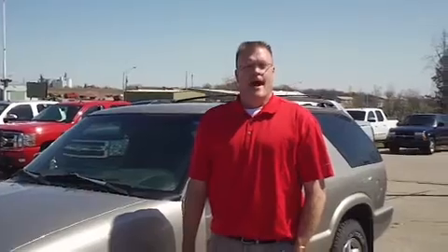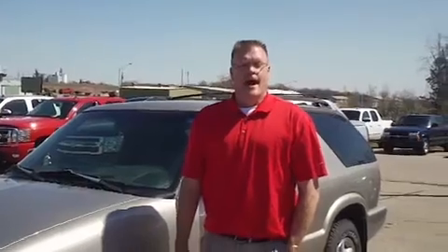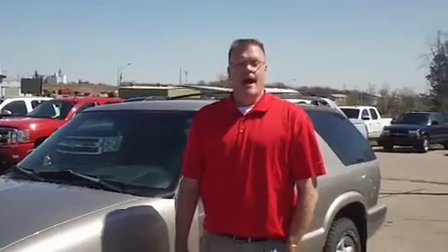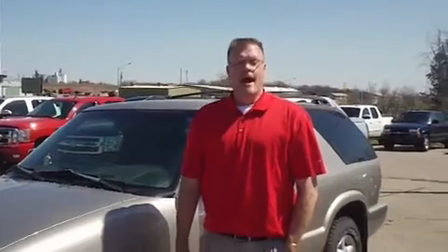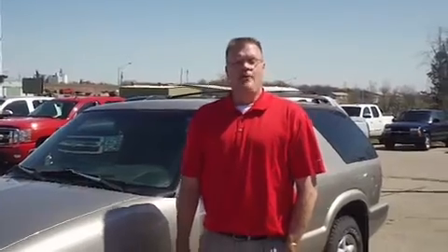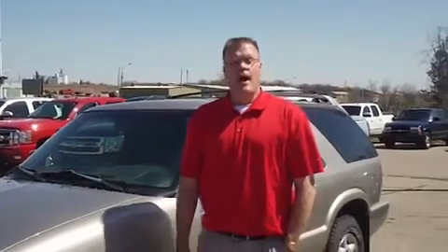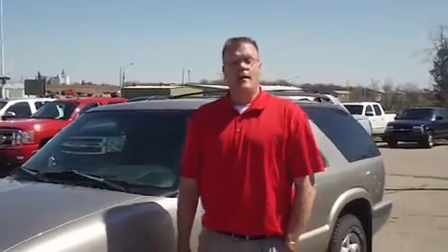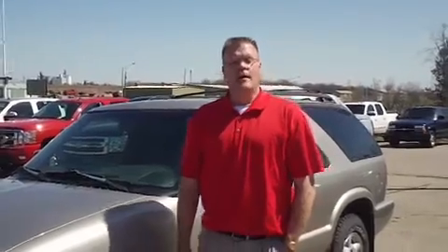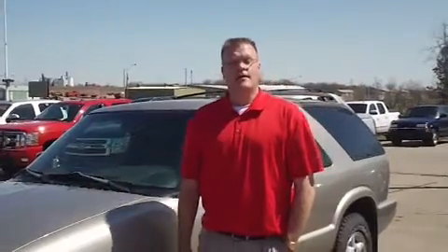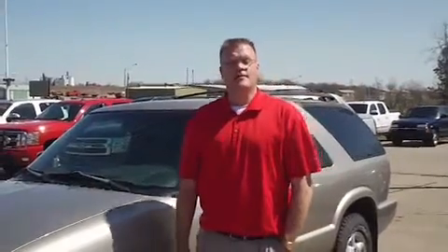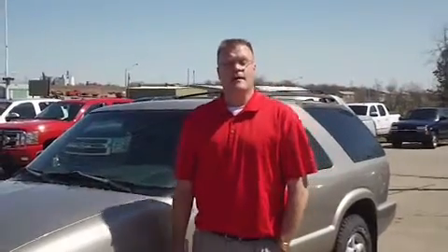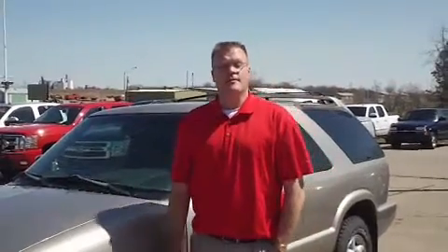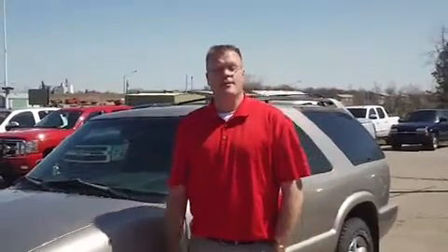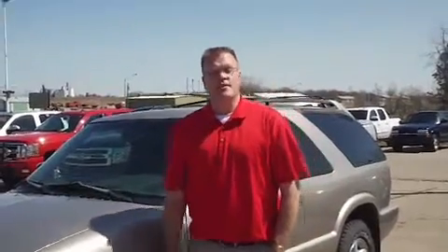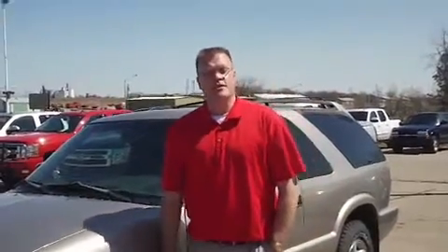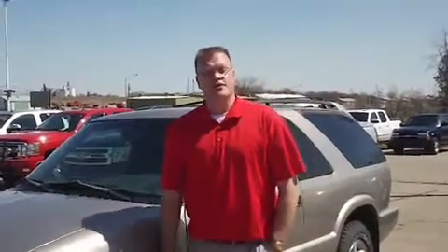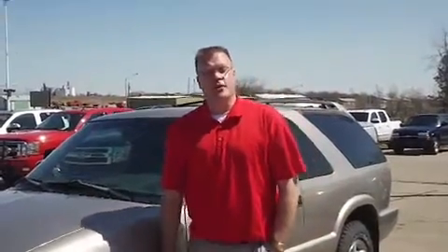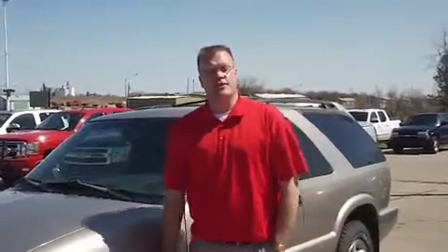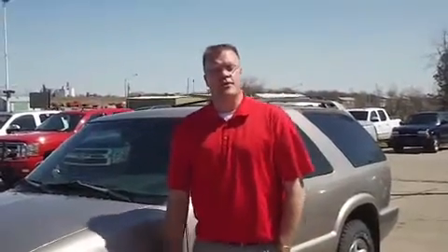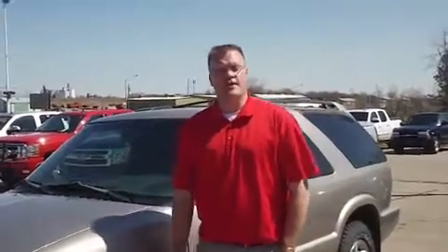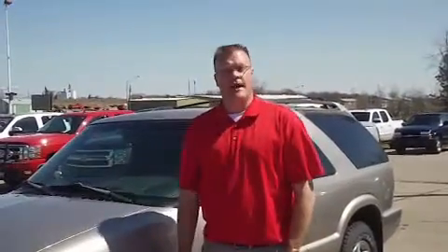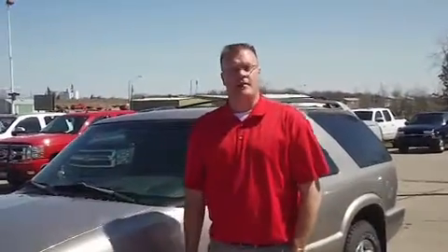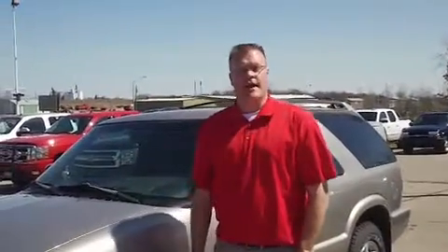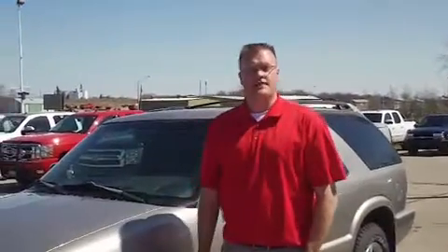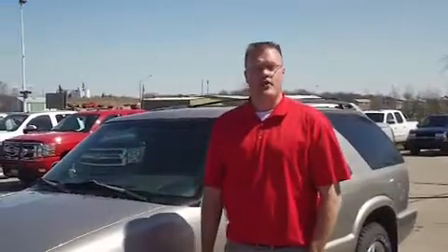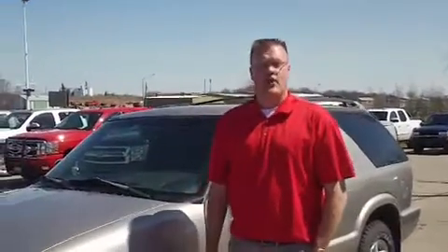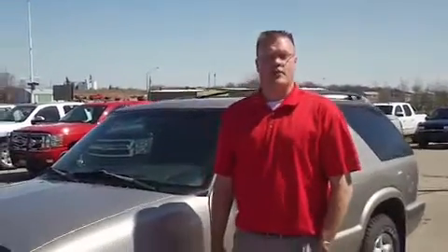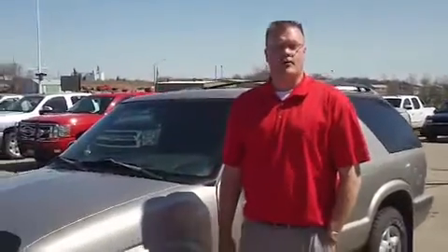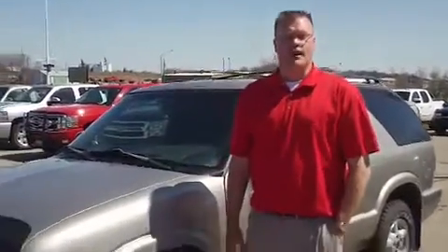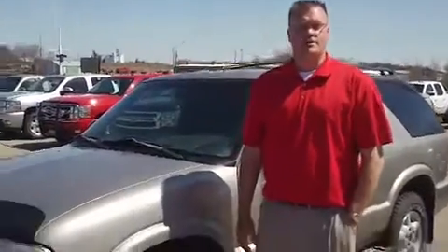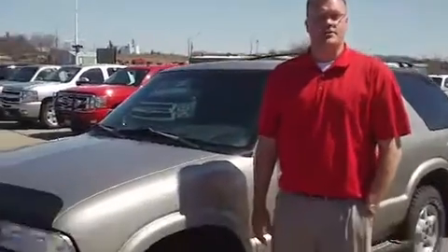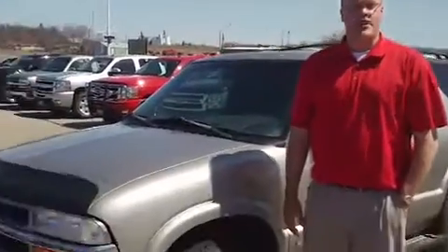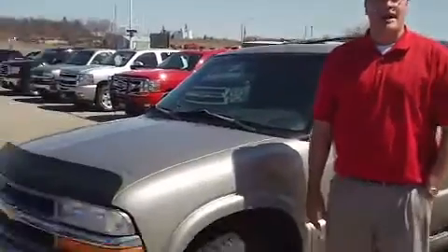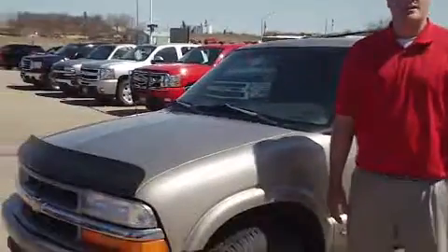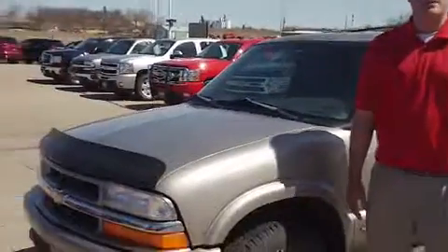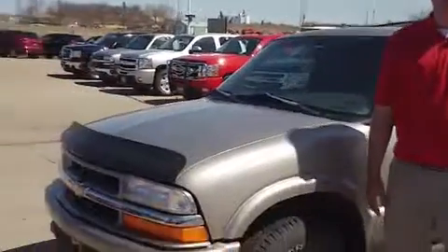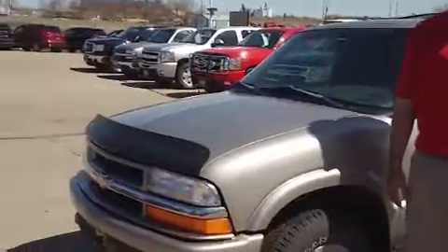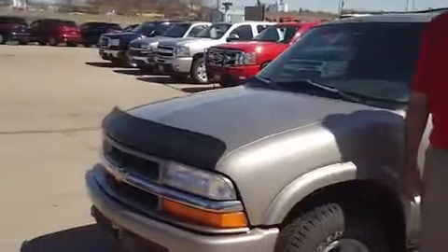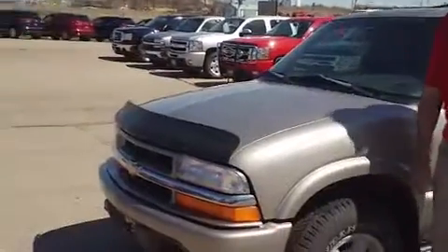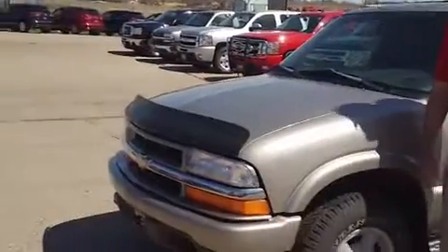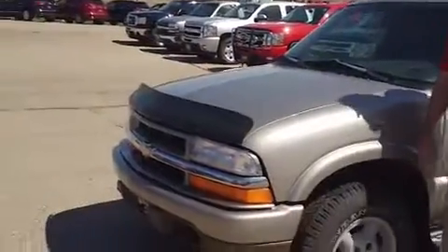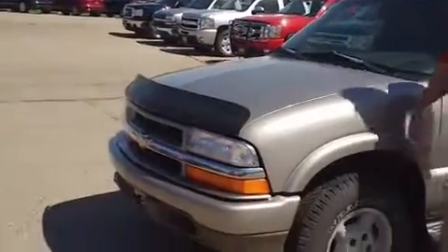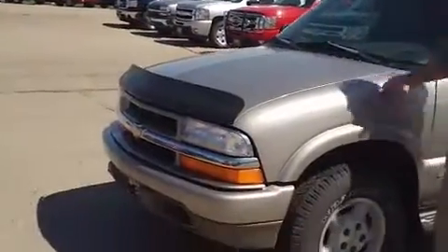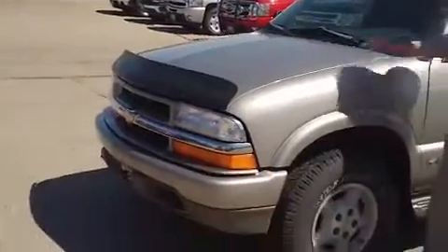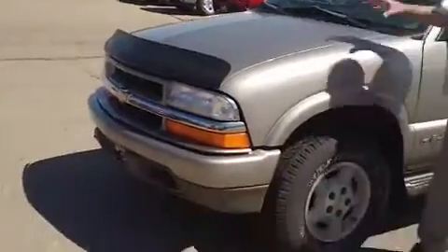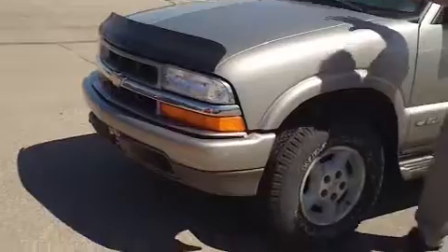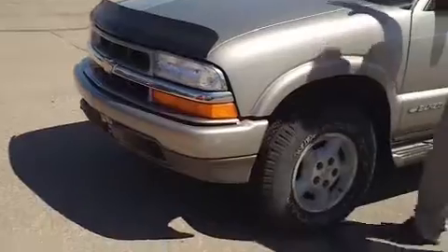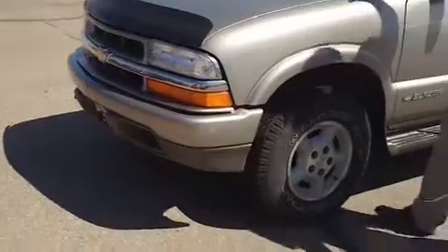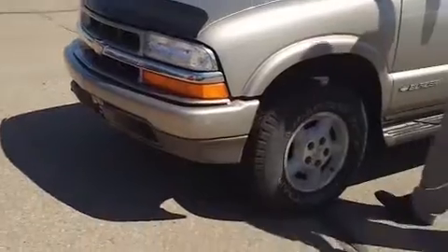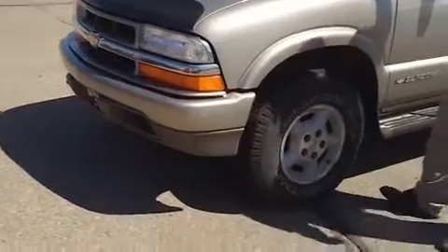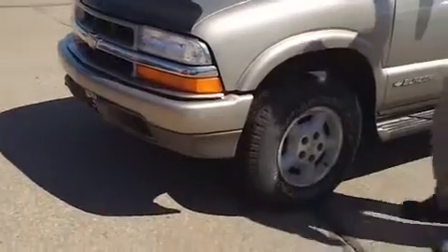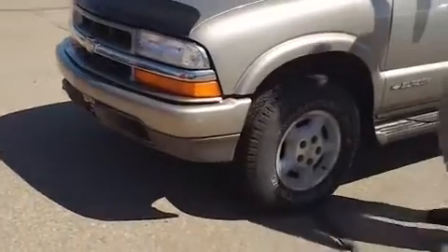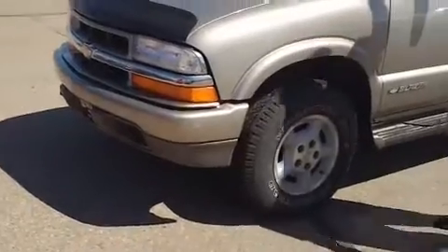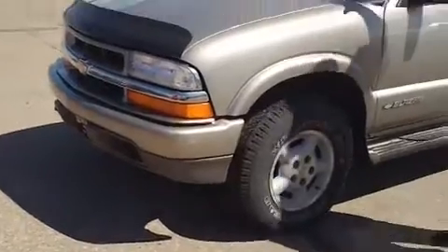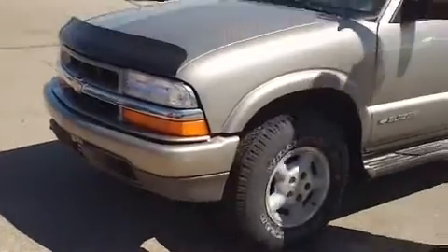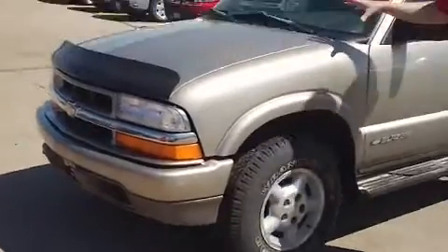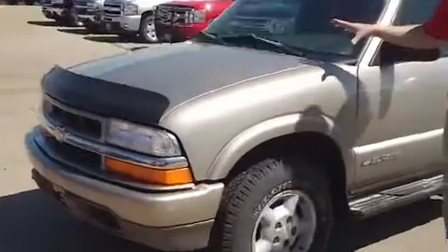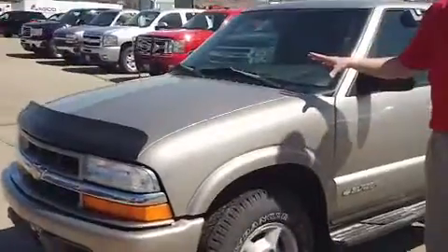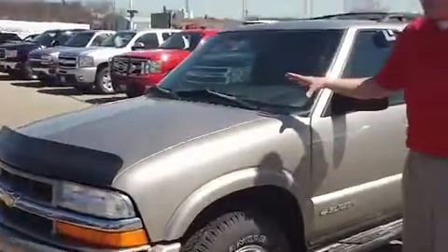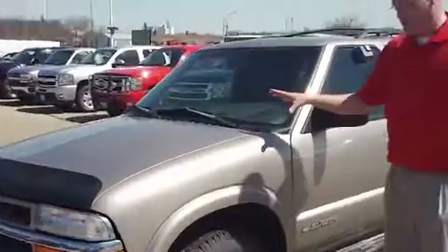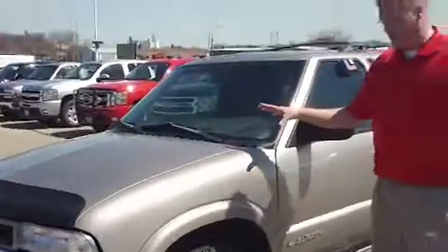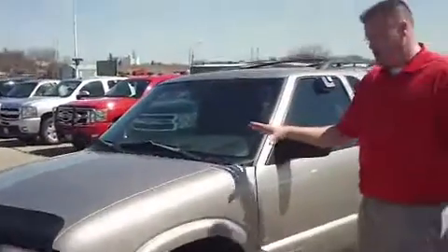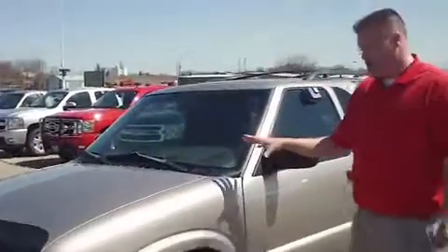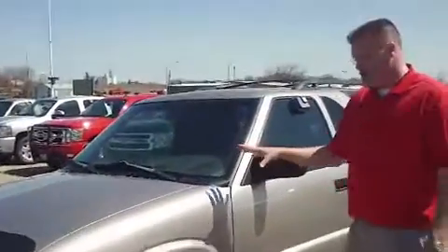Hi, I'm Rob Hunt and I'm a sales consultant here at Chemnace Auto Plaza in Jackson, Minnesota. I wanted to show you this '99 Chevy Blazer.